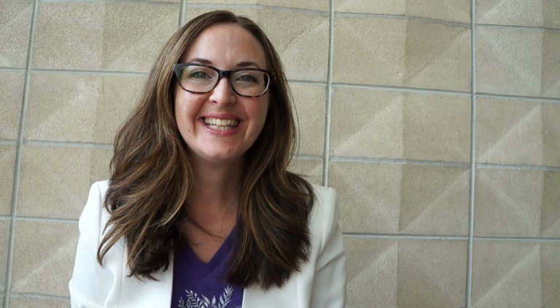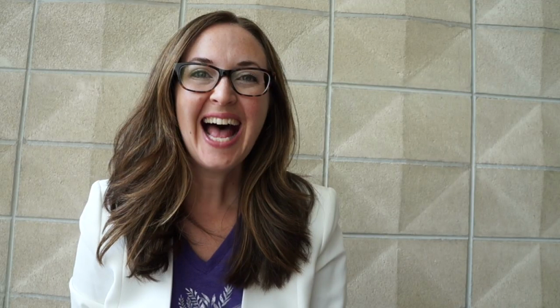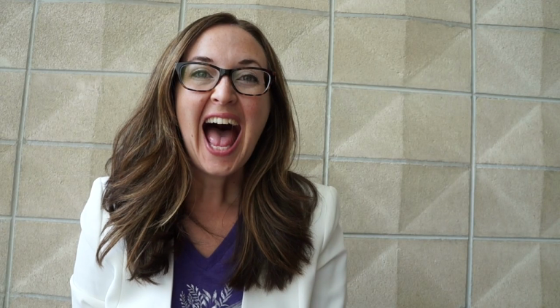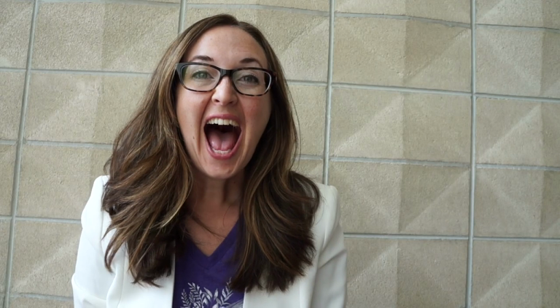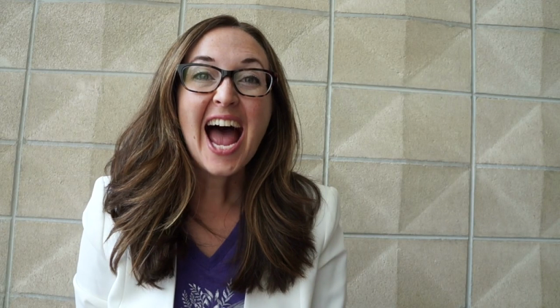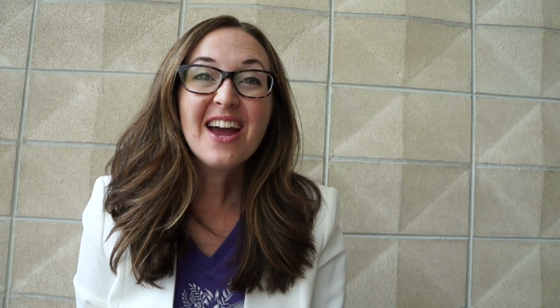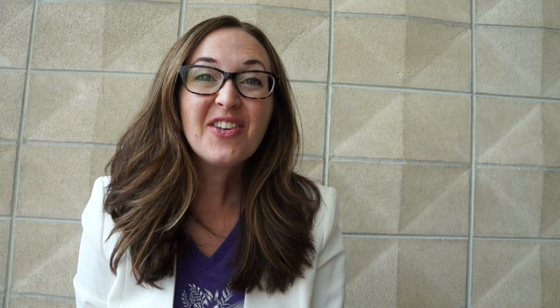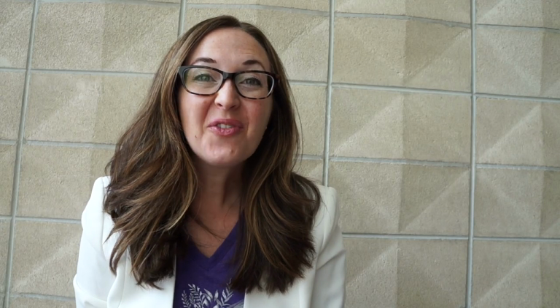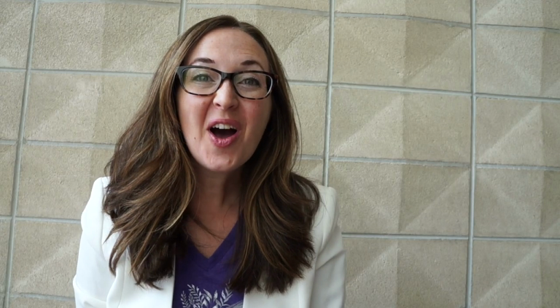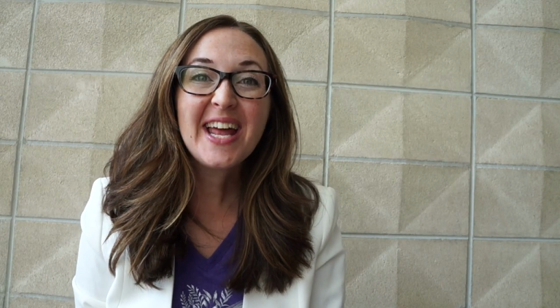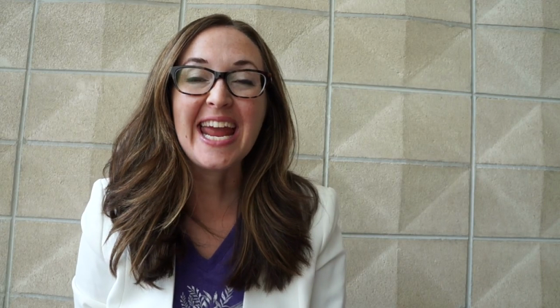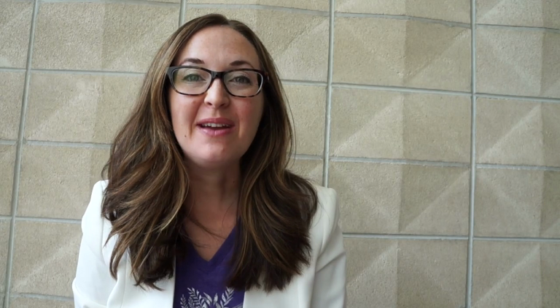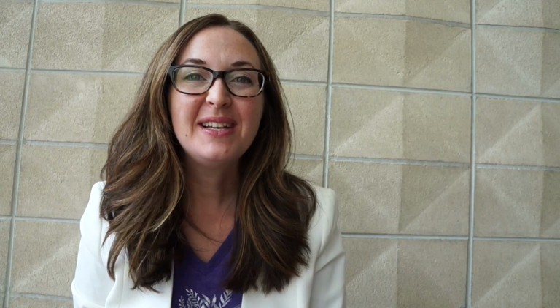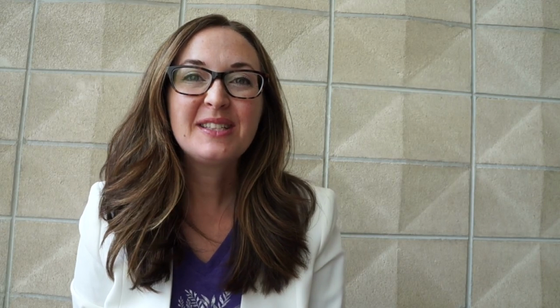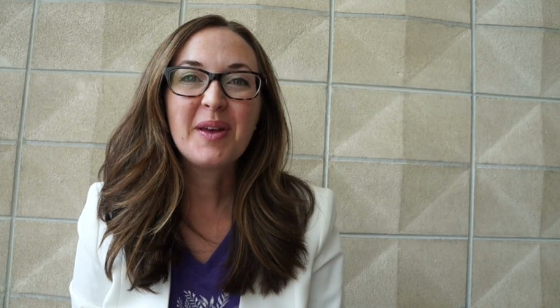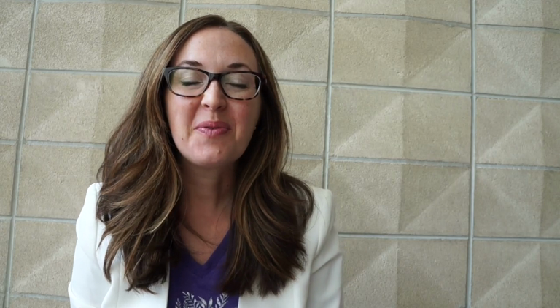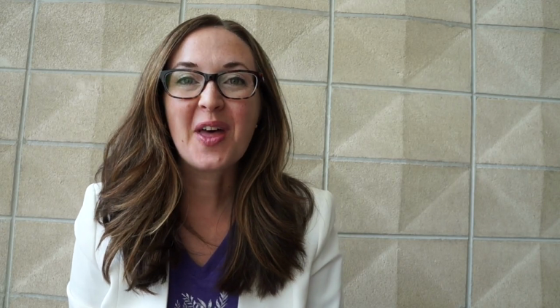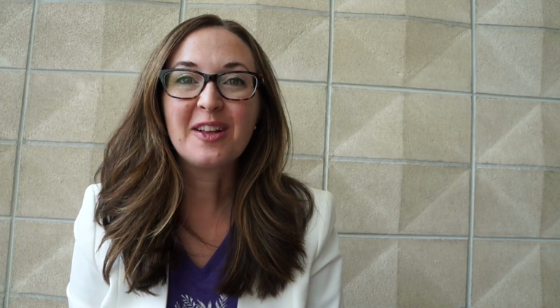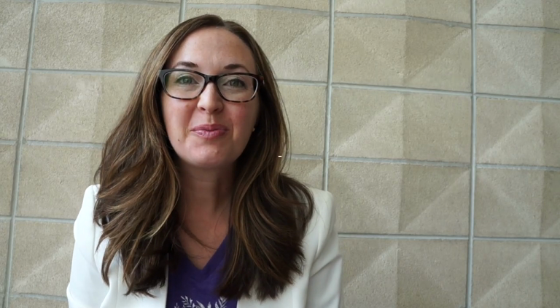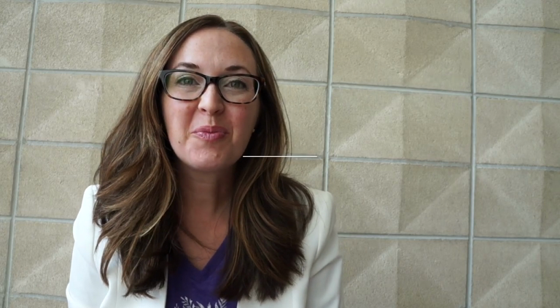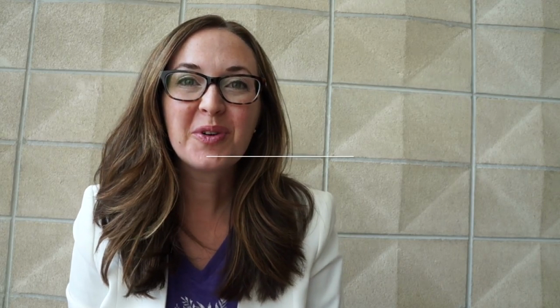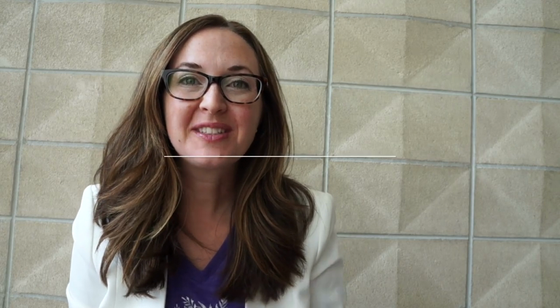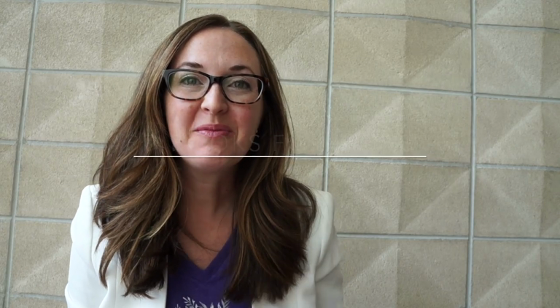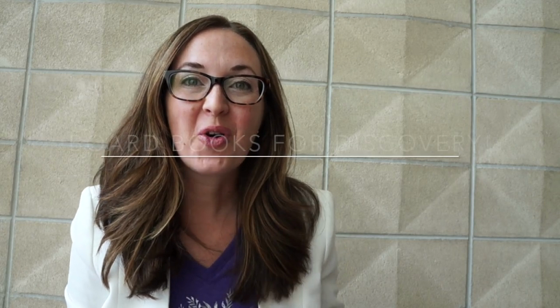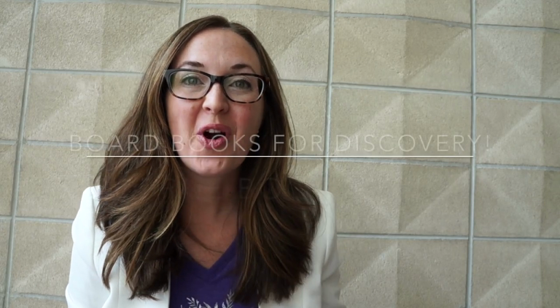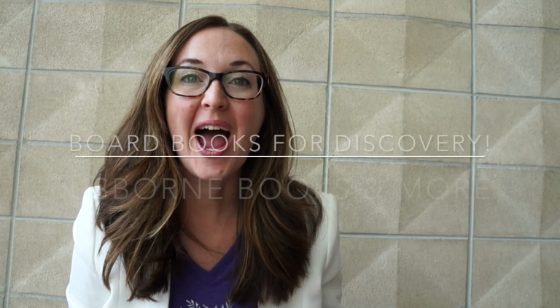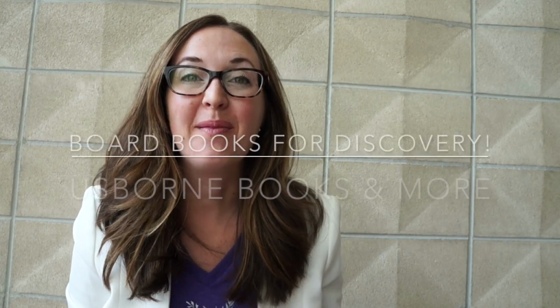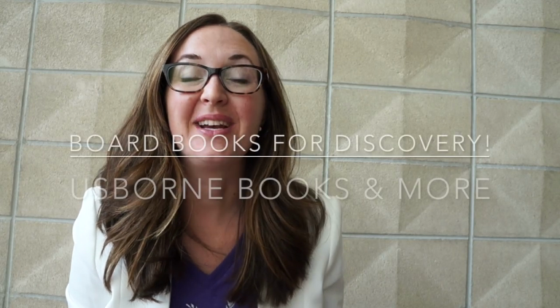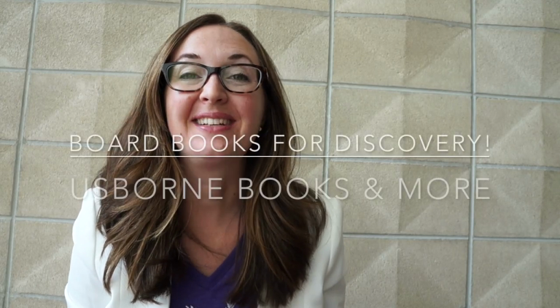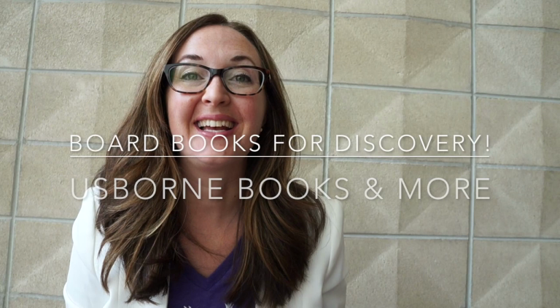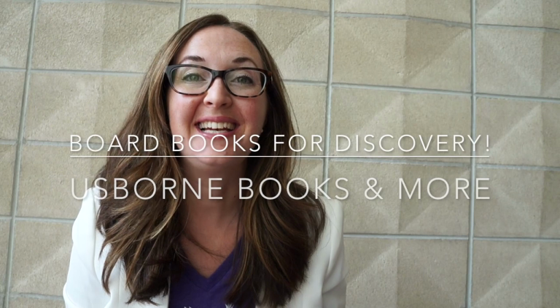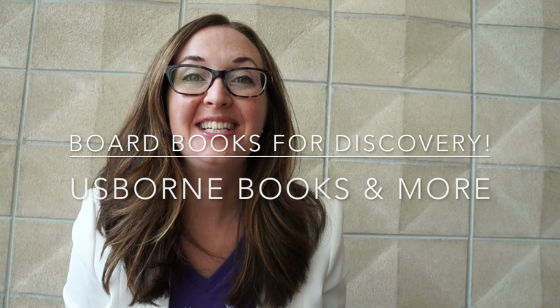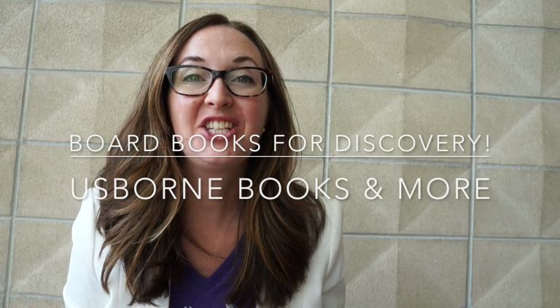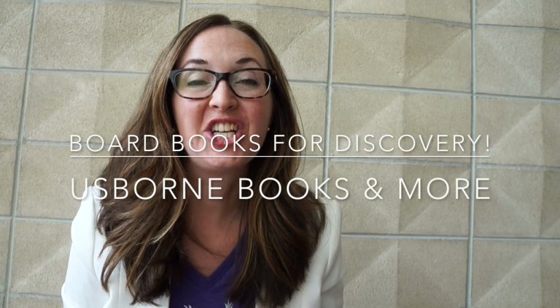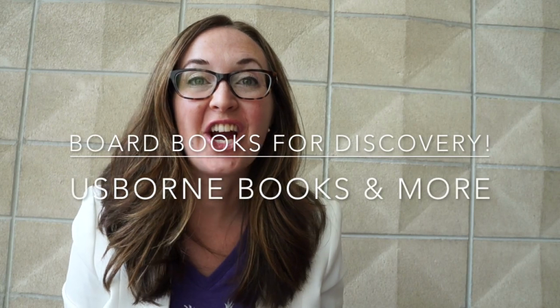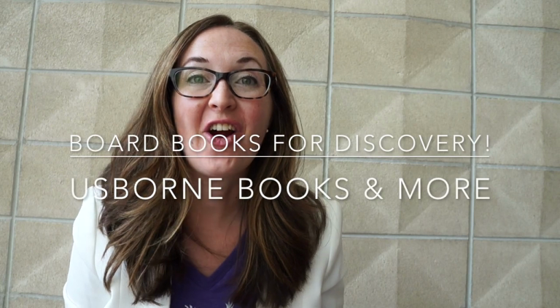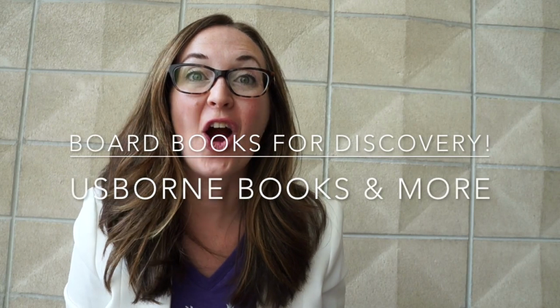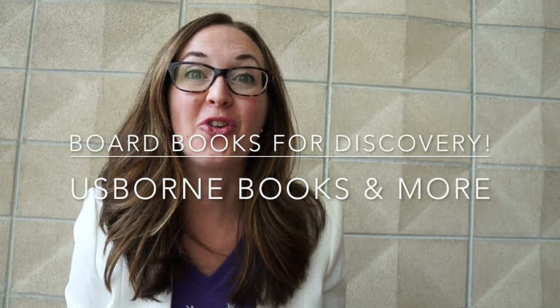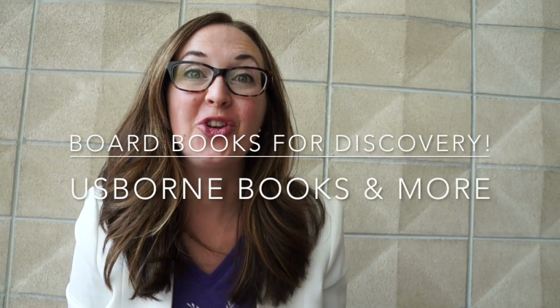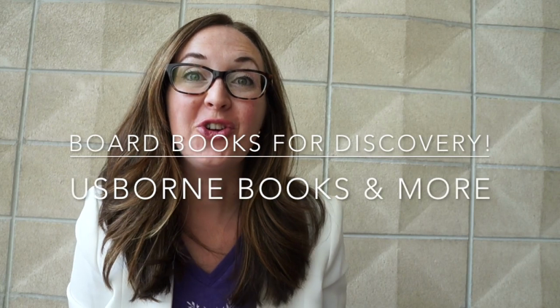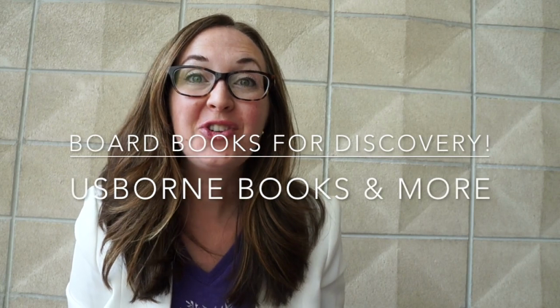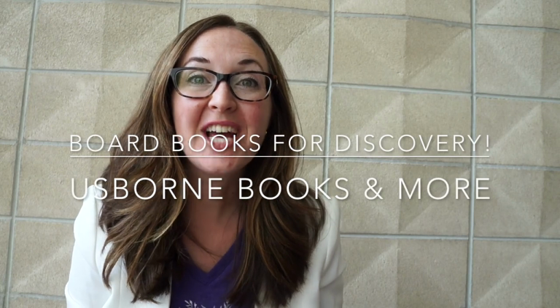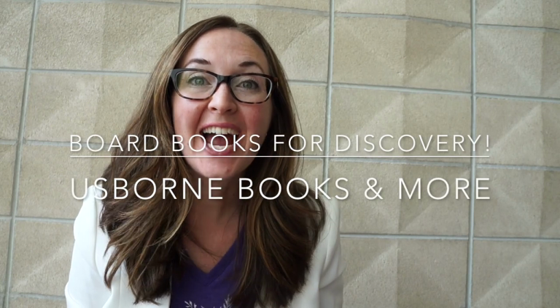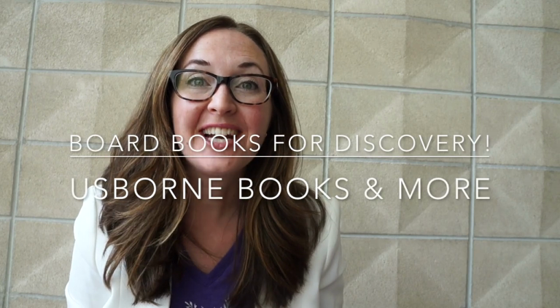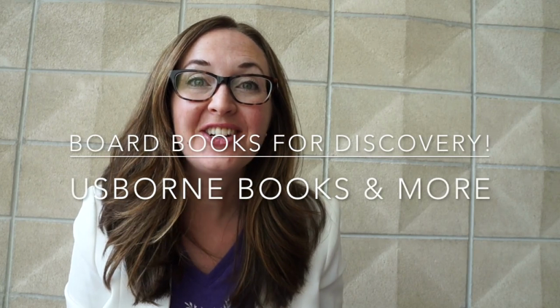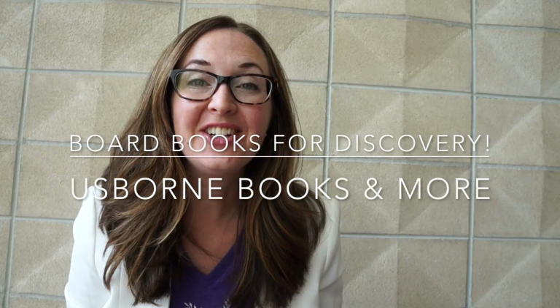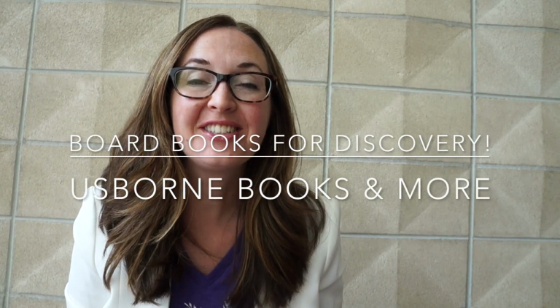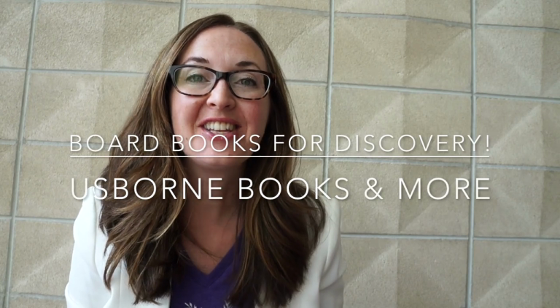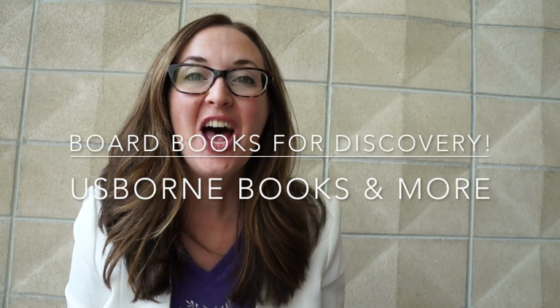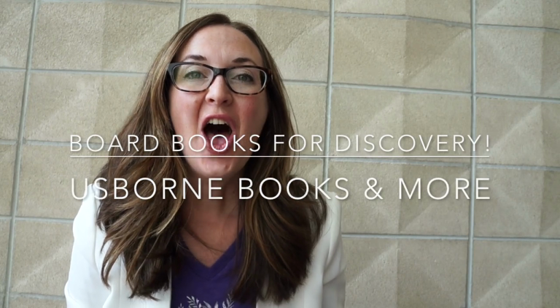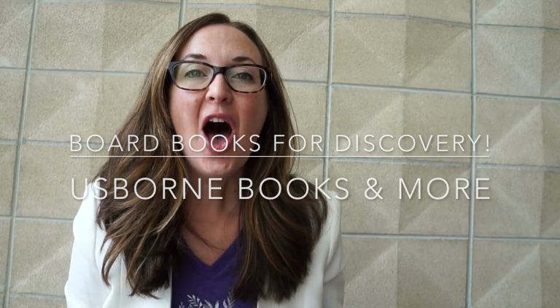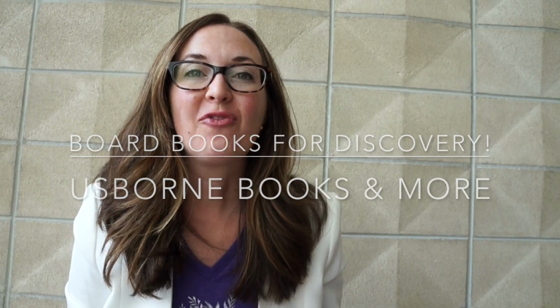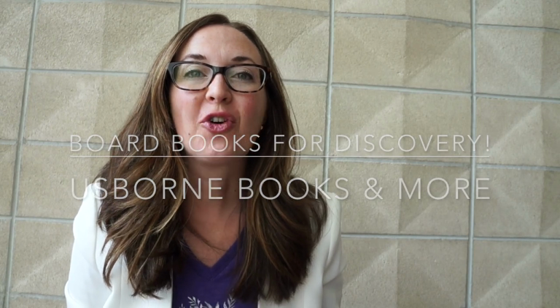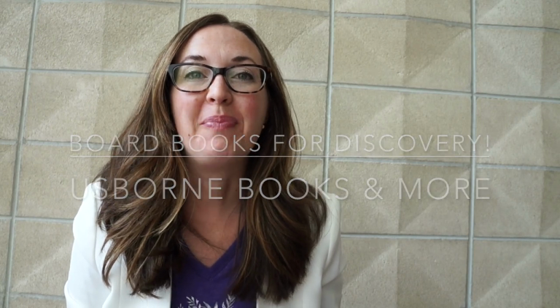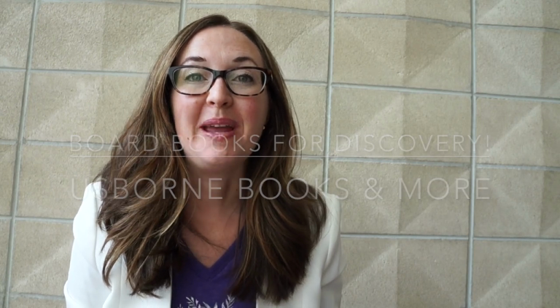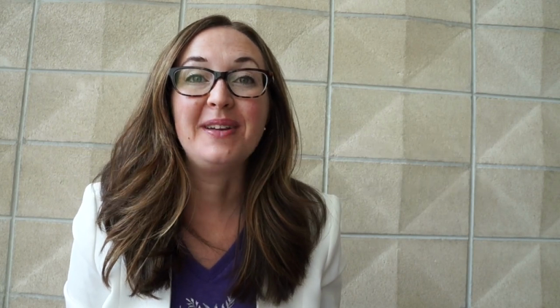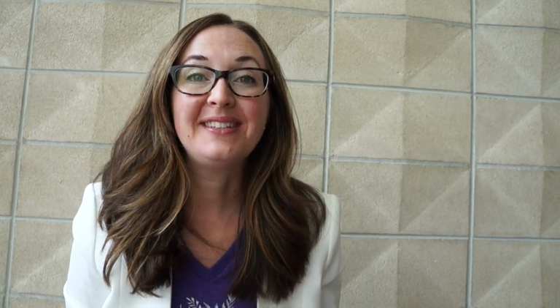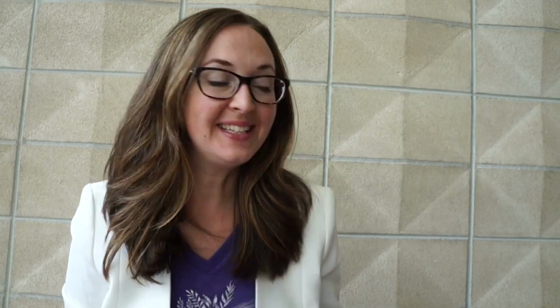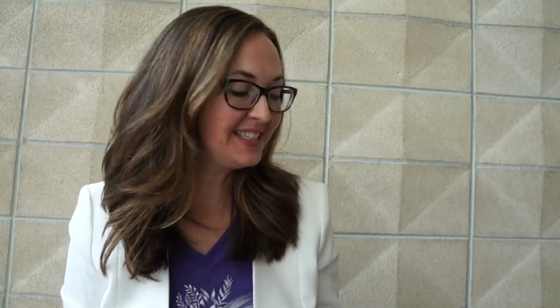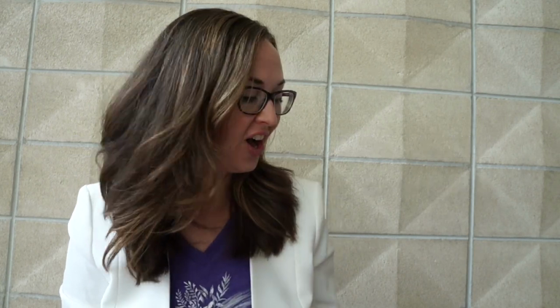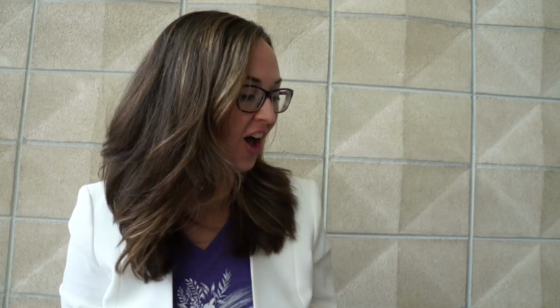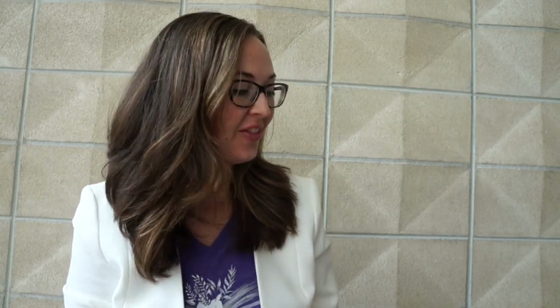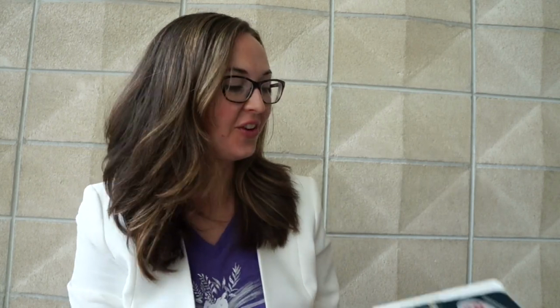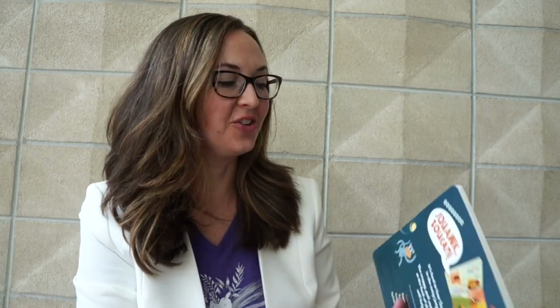Hi everyone, Amy Smith with Osborne Books and More. I'm excited to share our new titles for babies and toddlers.